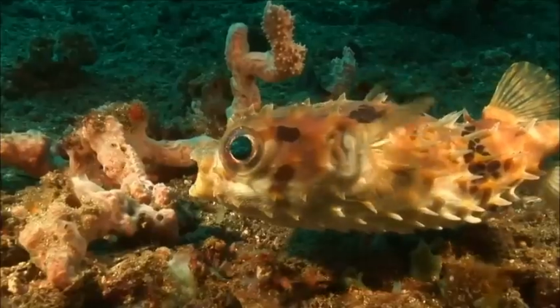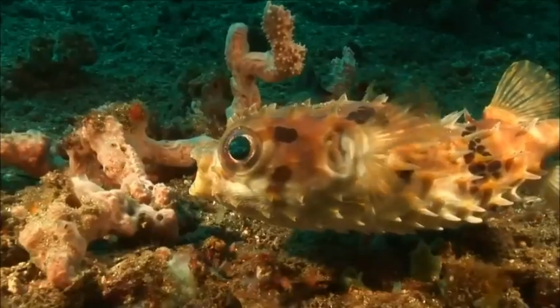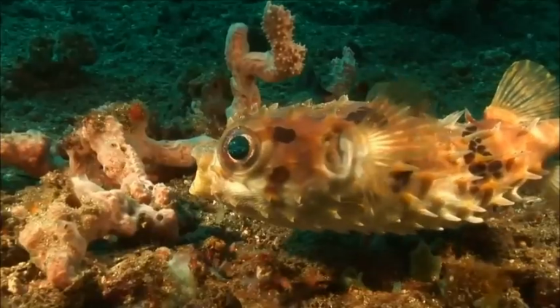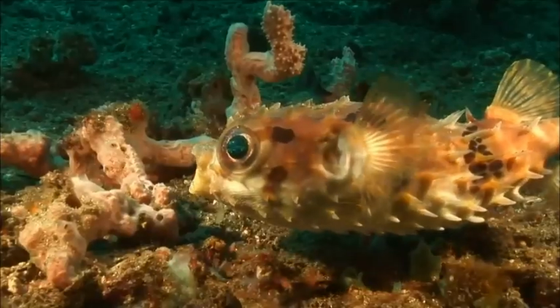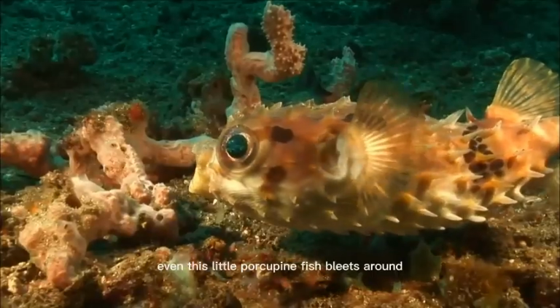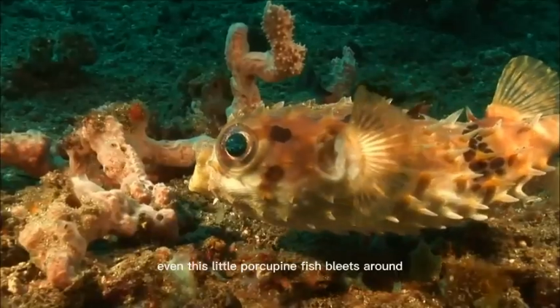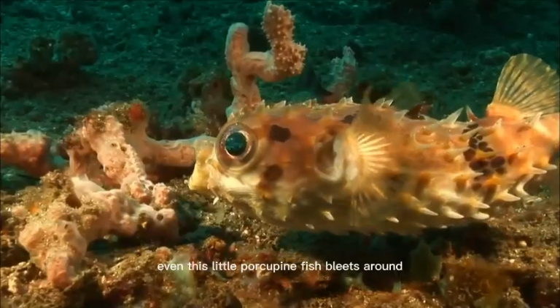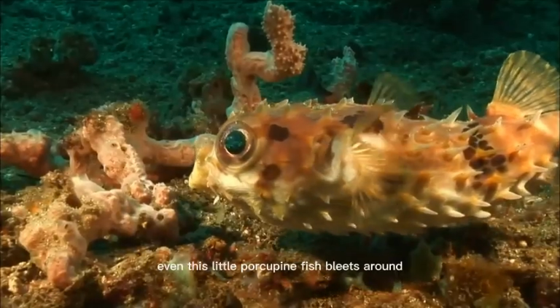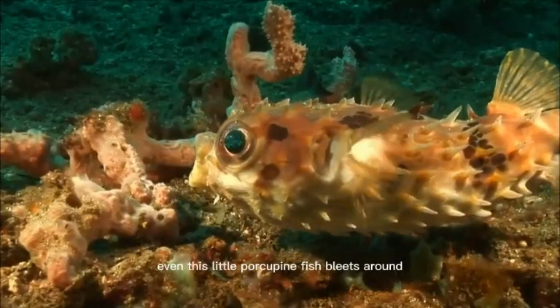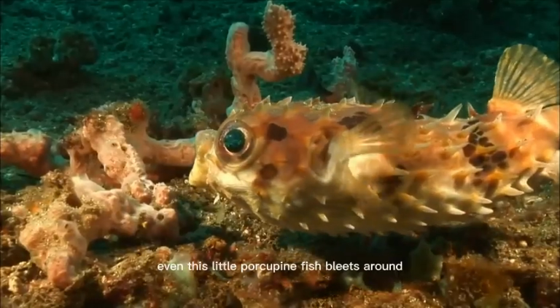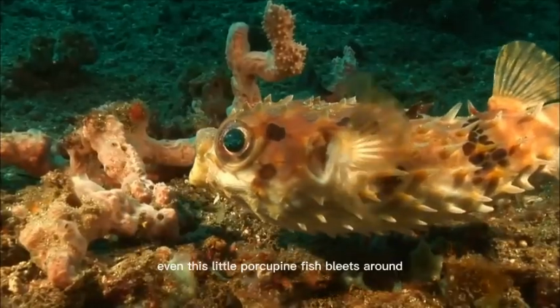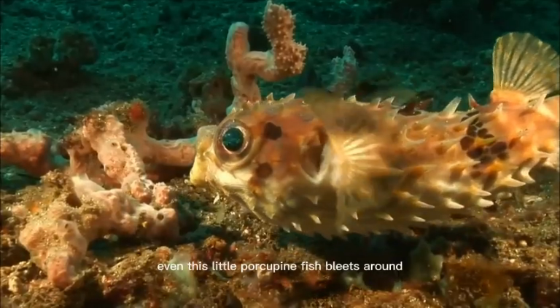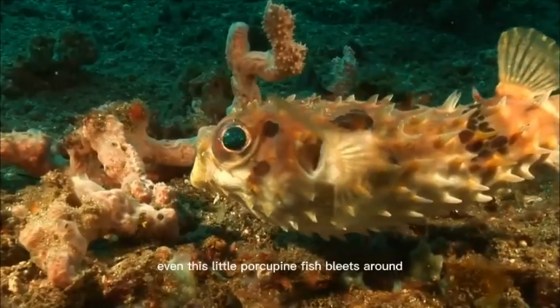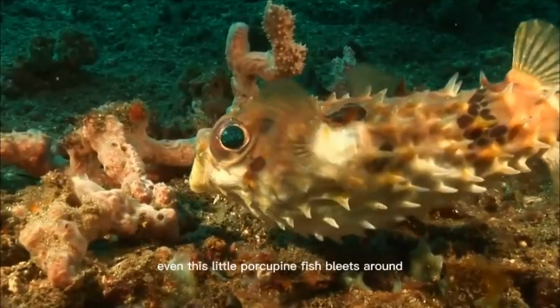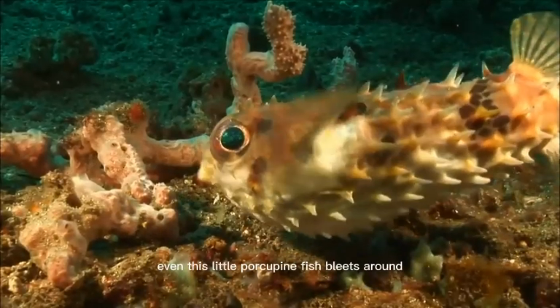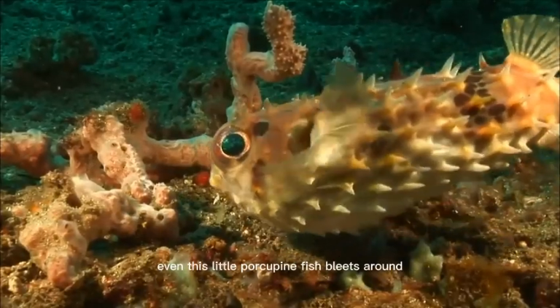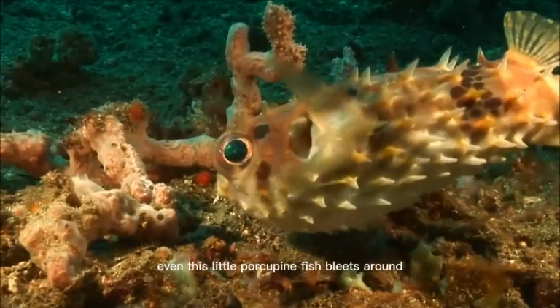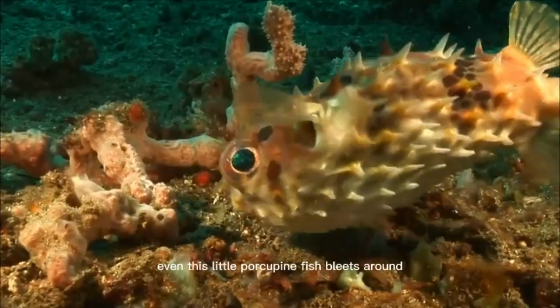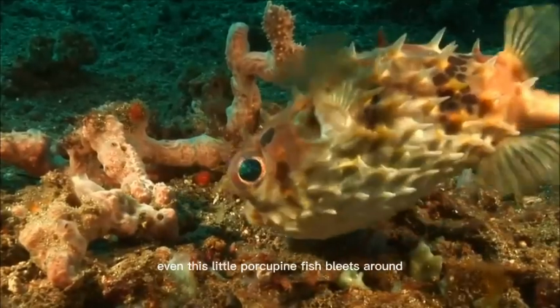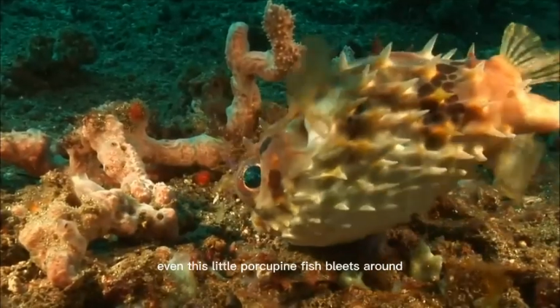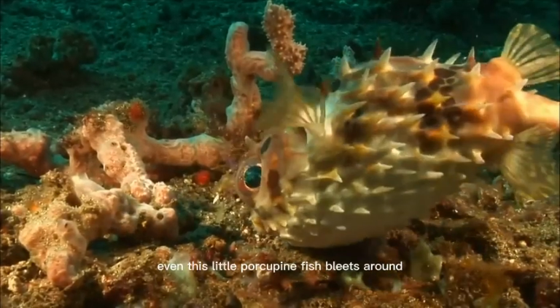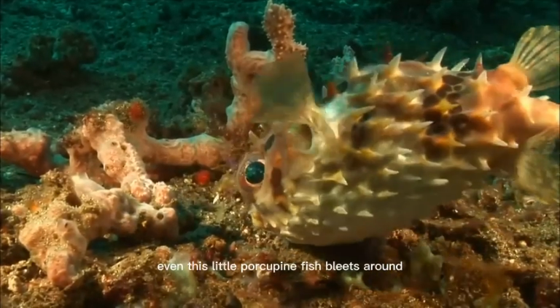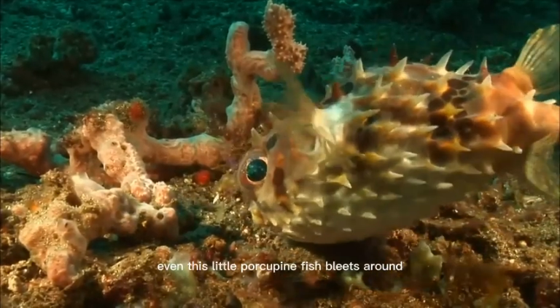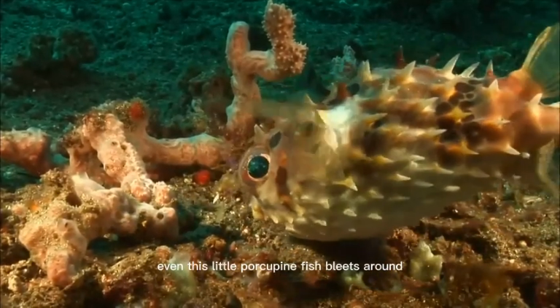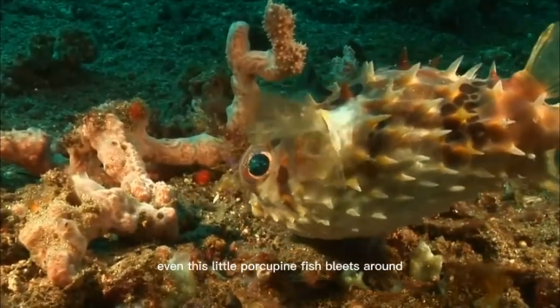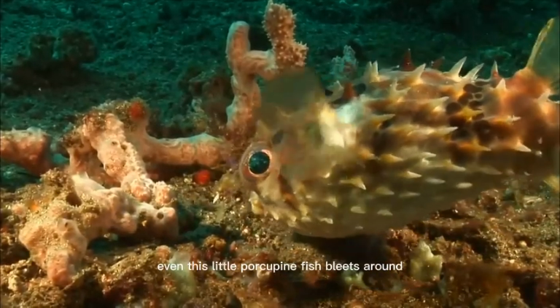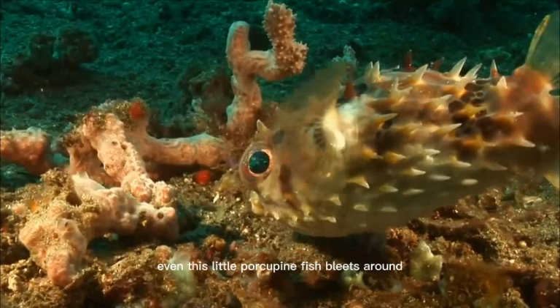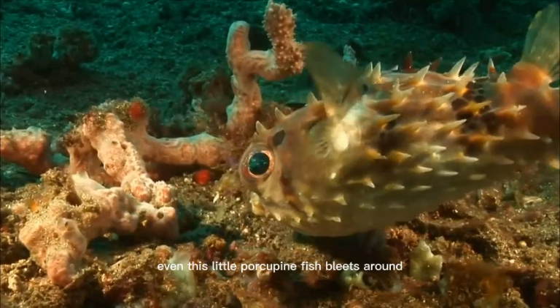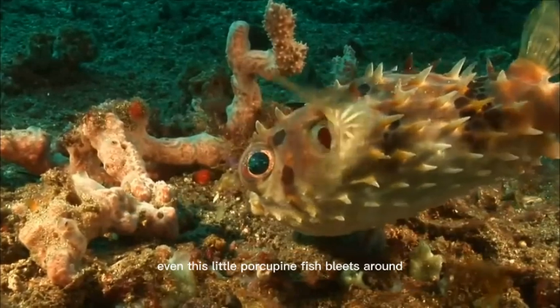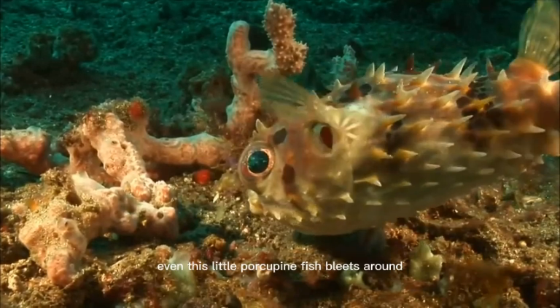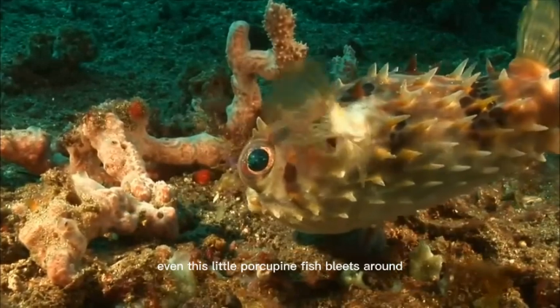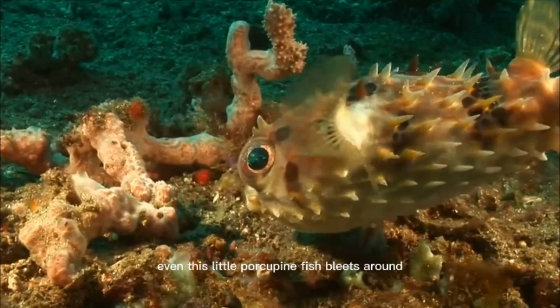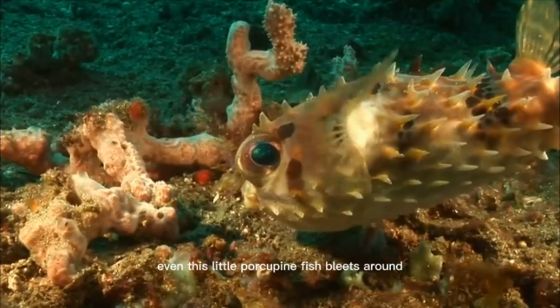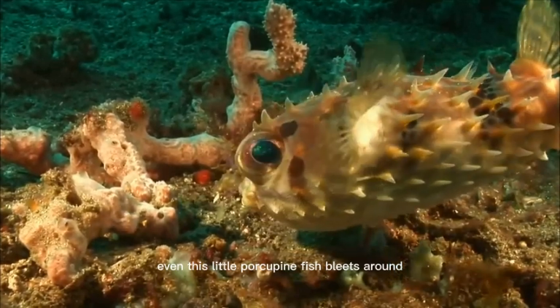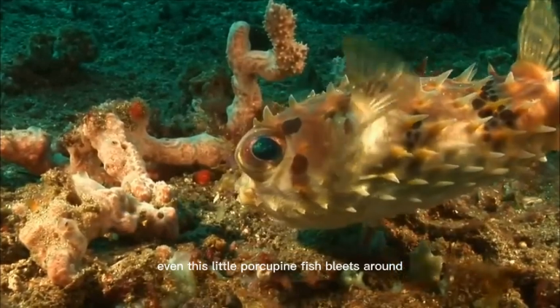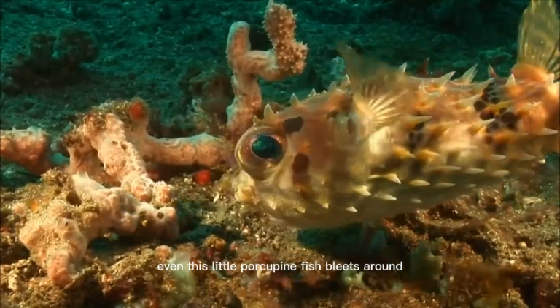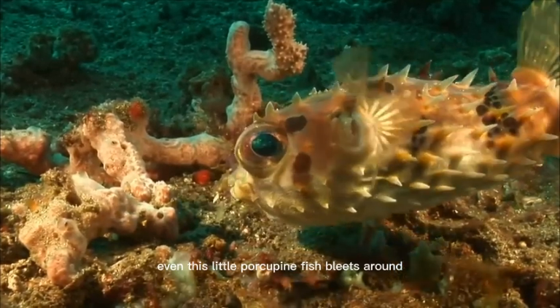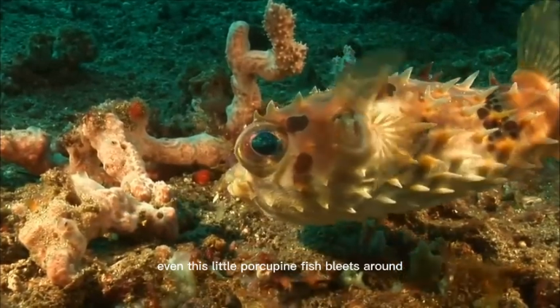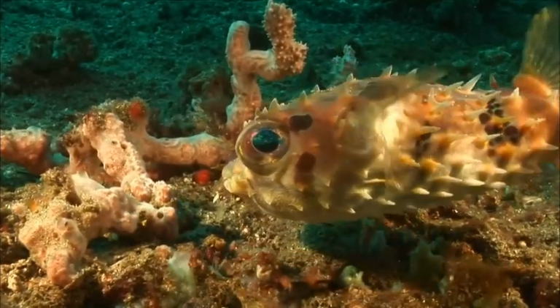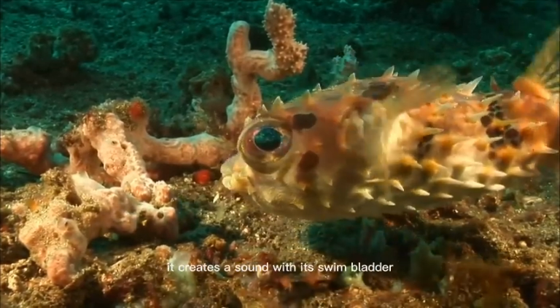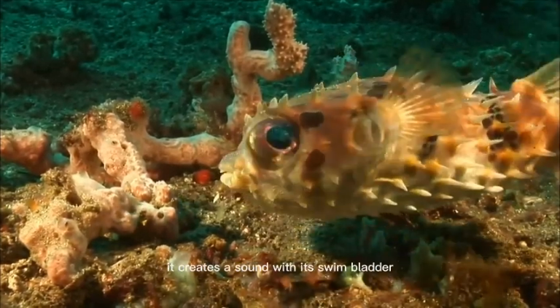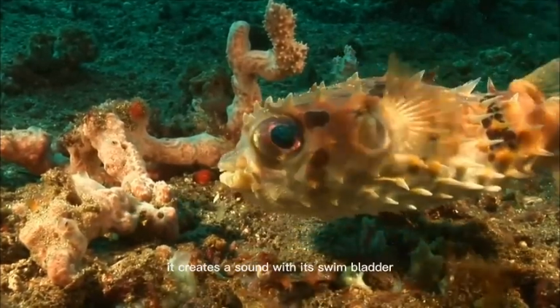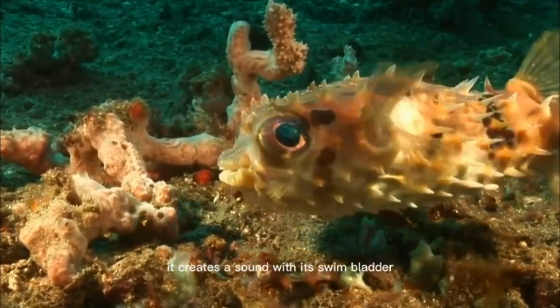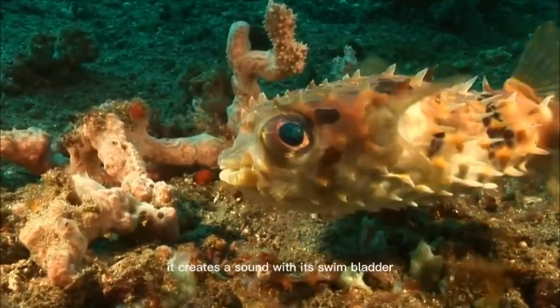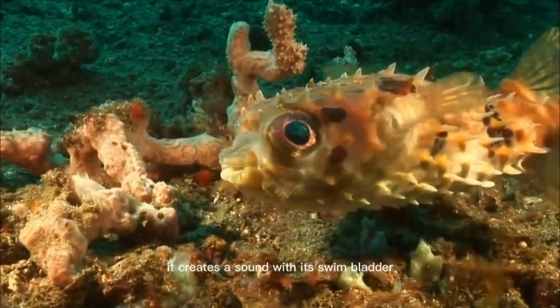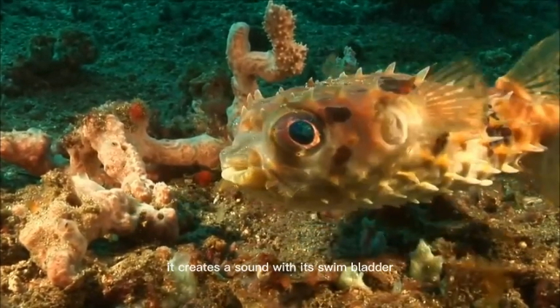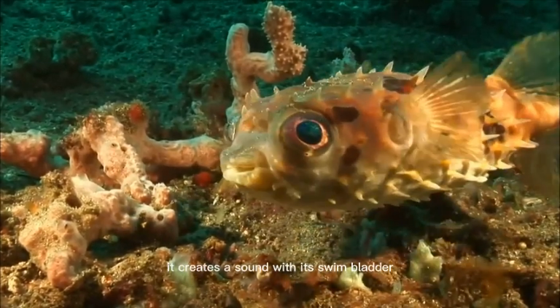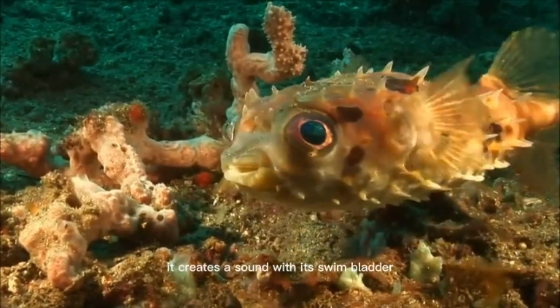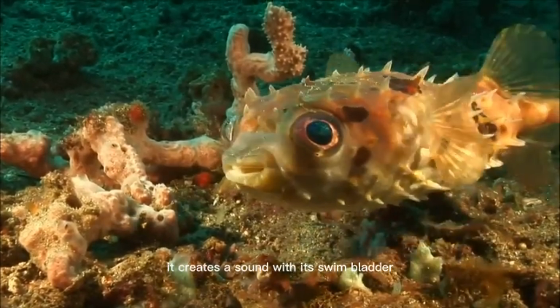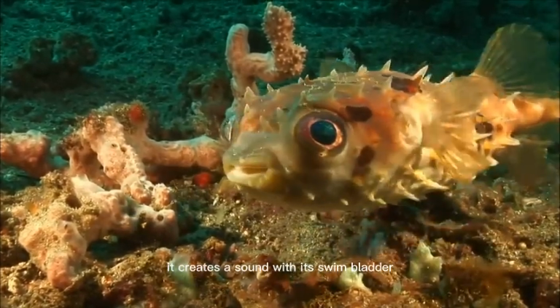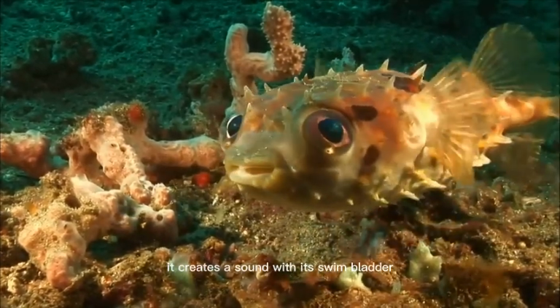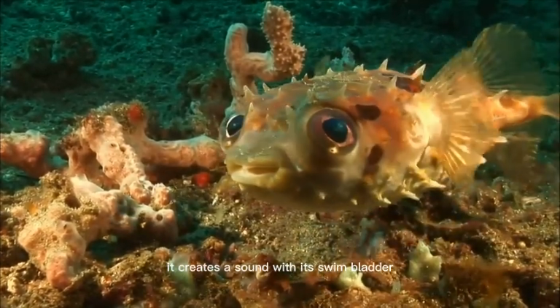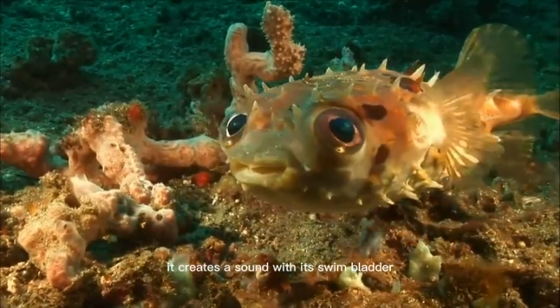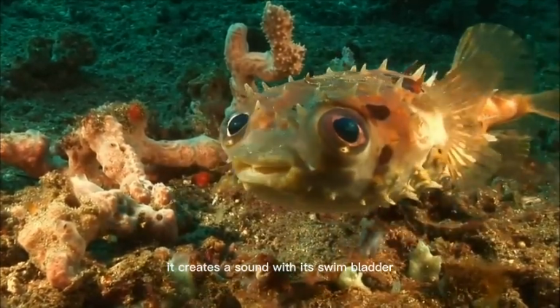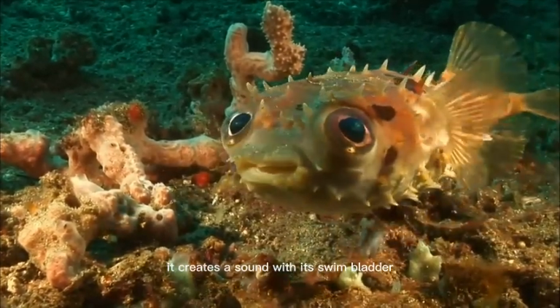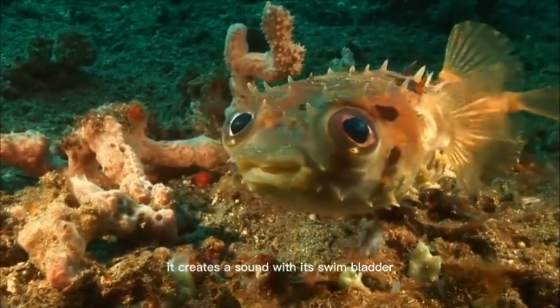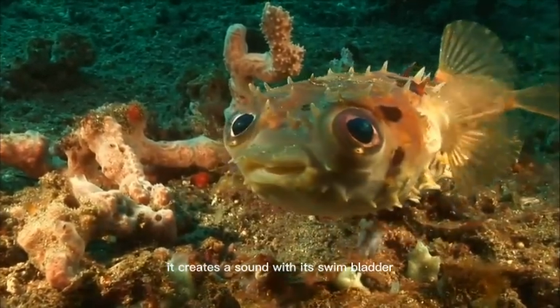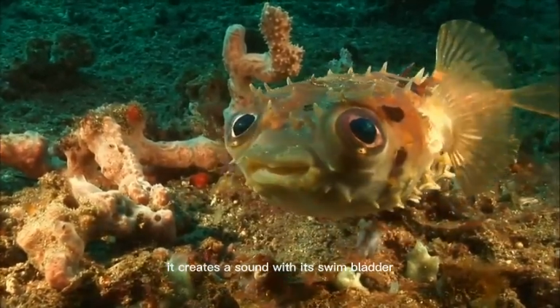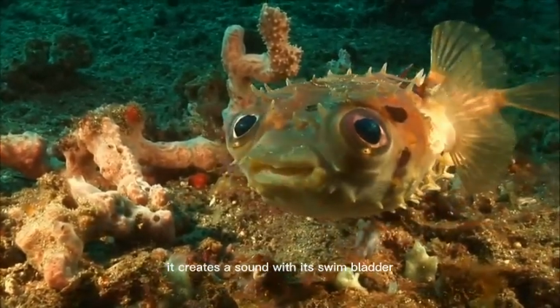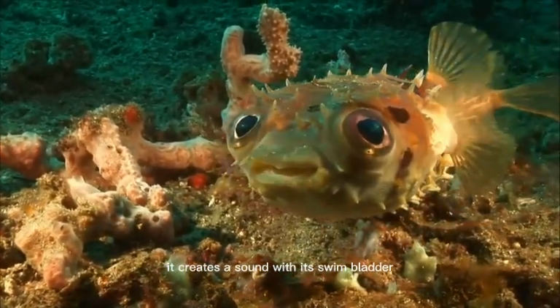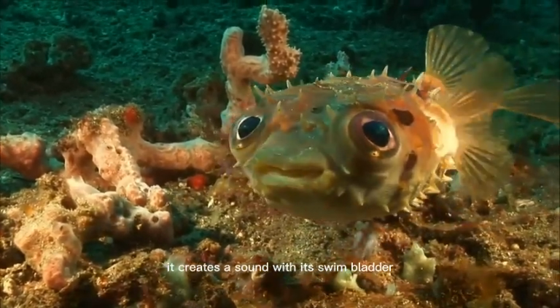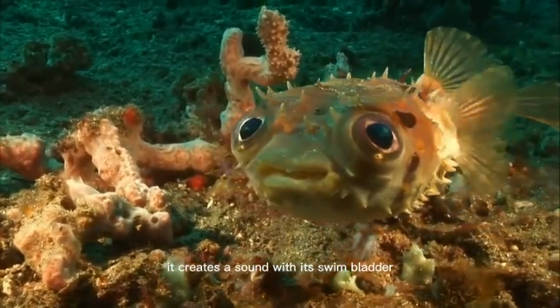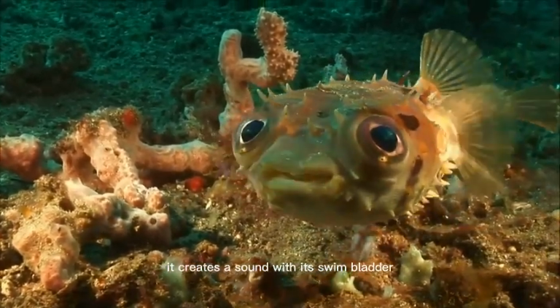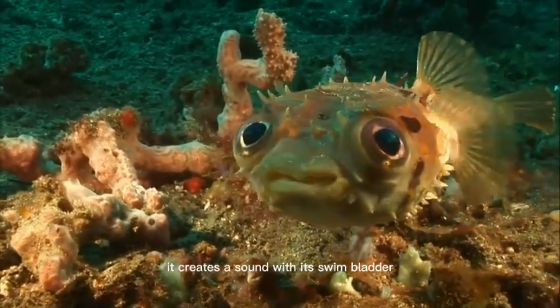Even this little porcupine fish bleats around. It creates this sound with its swim bladder.